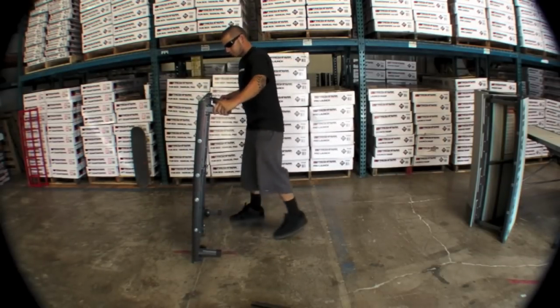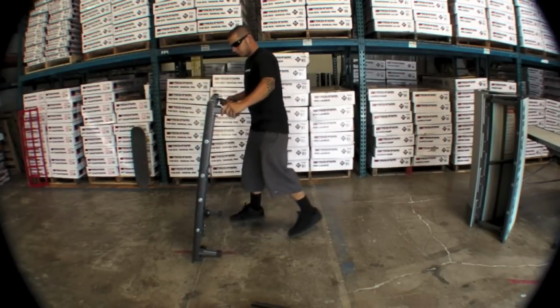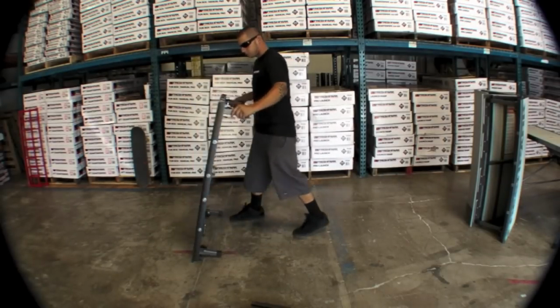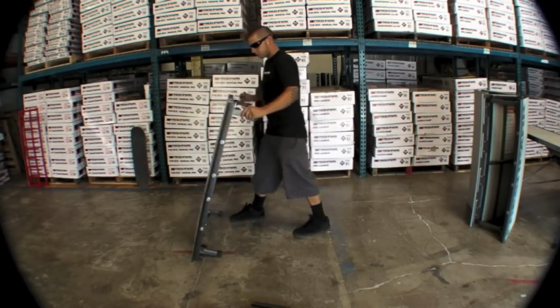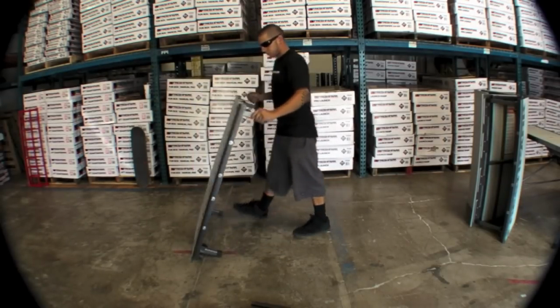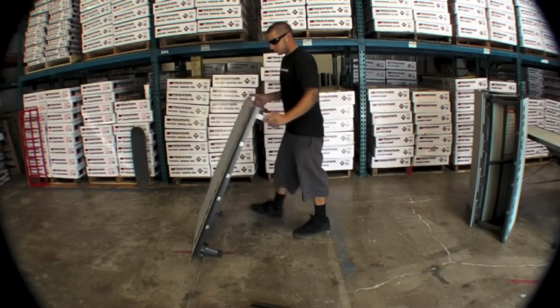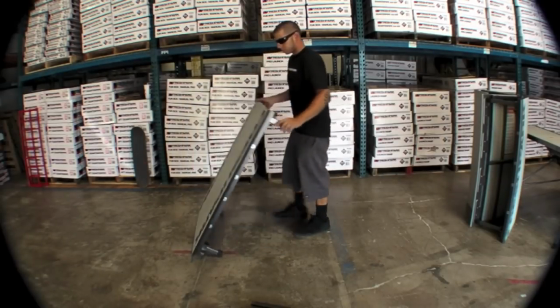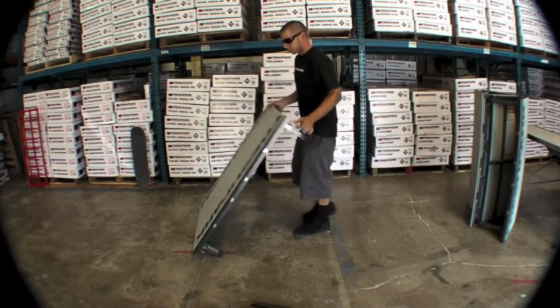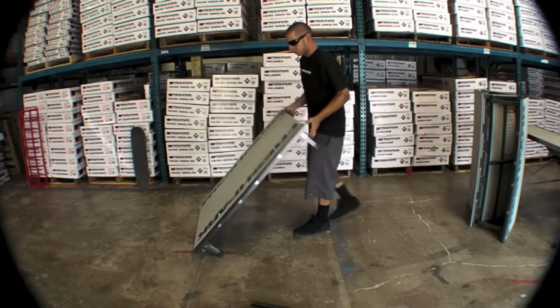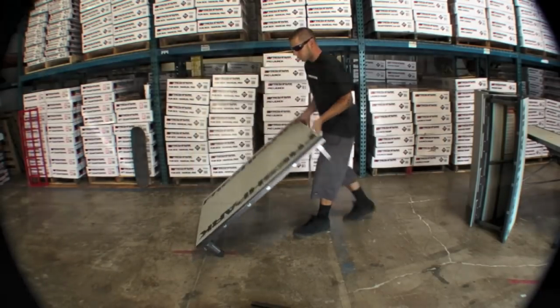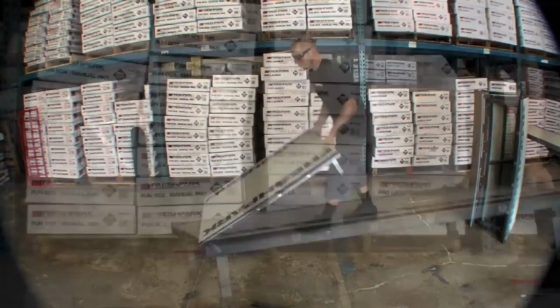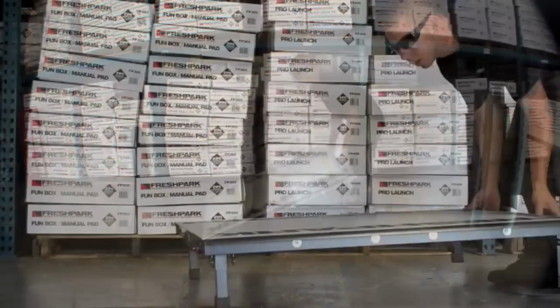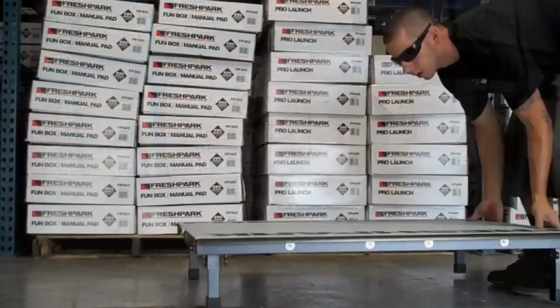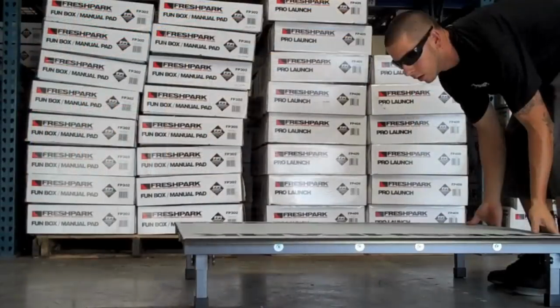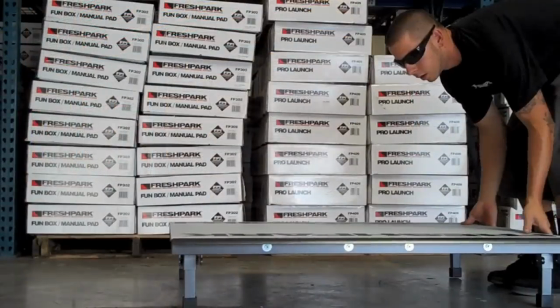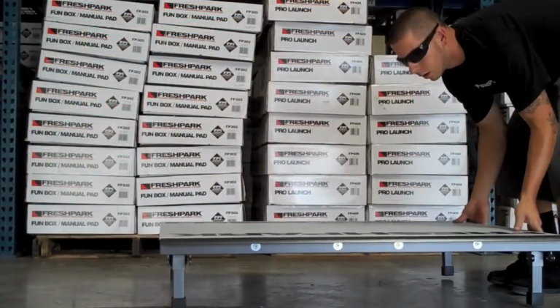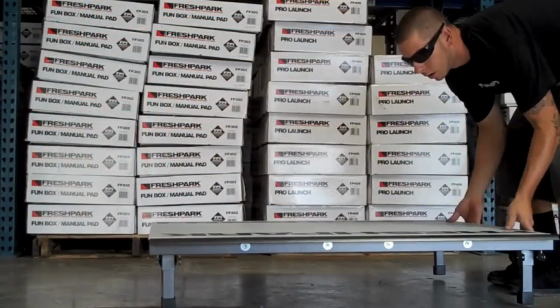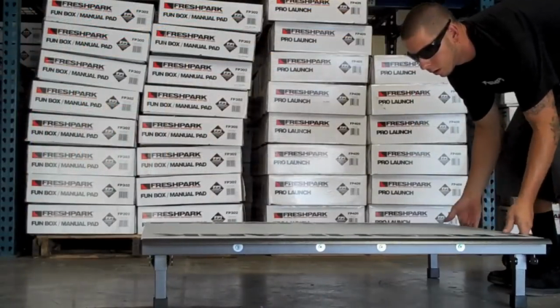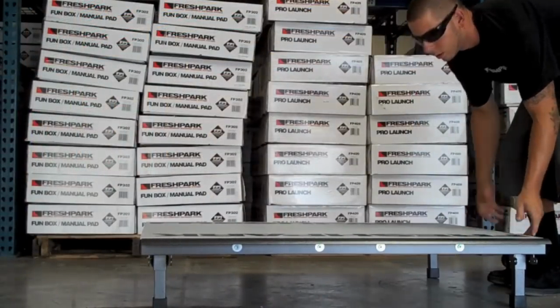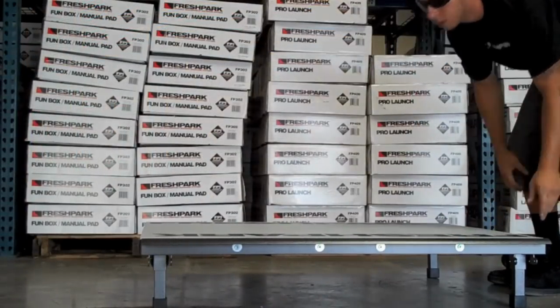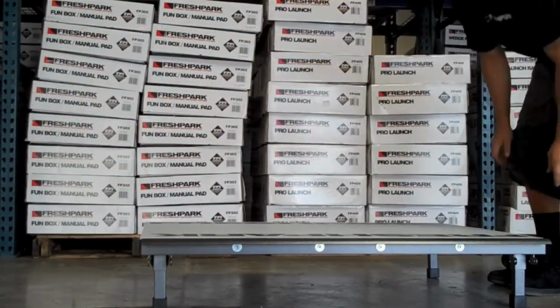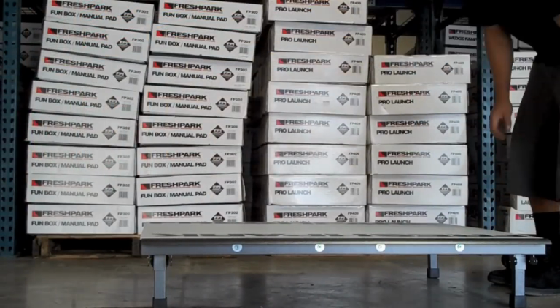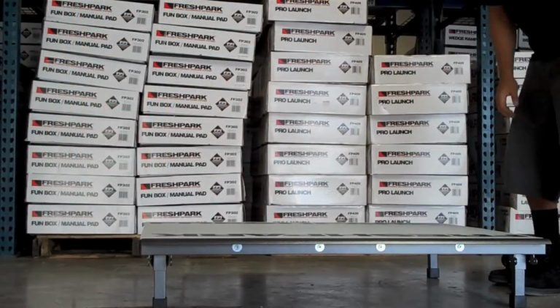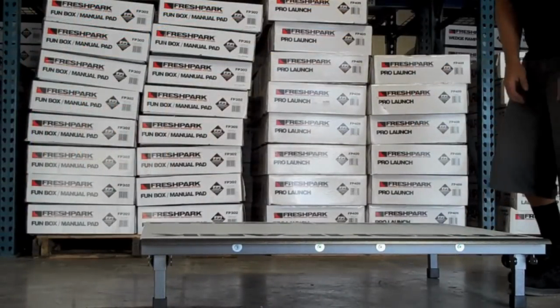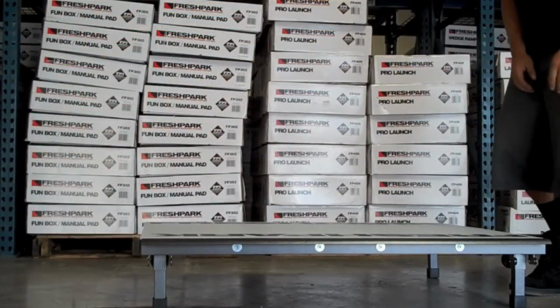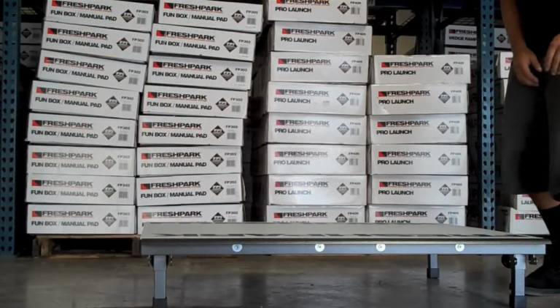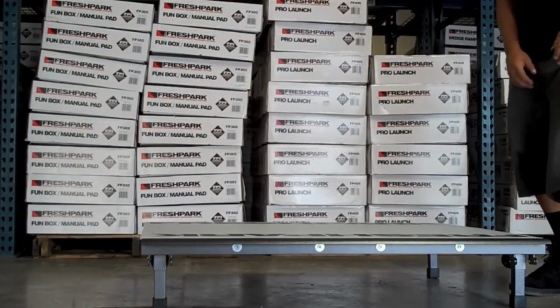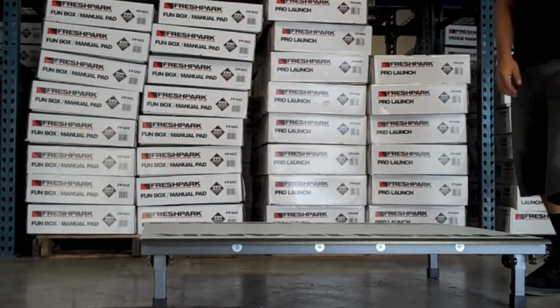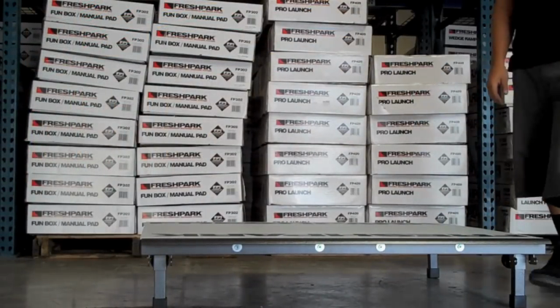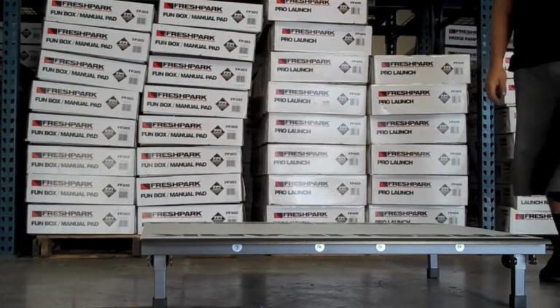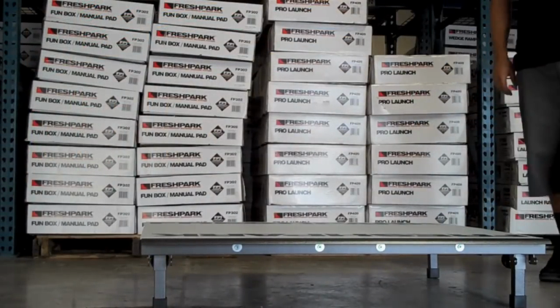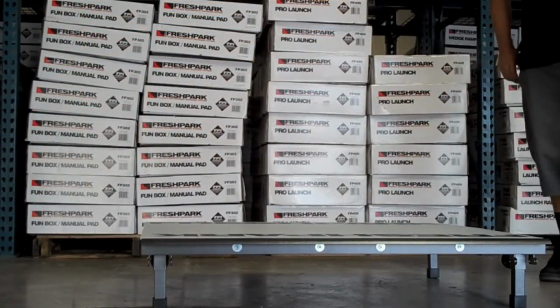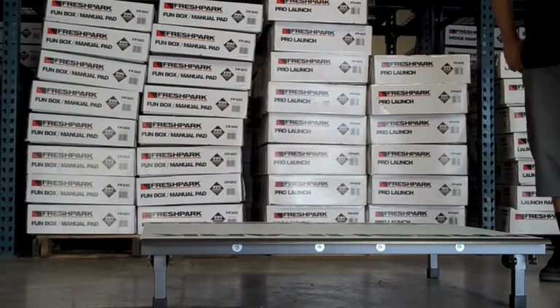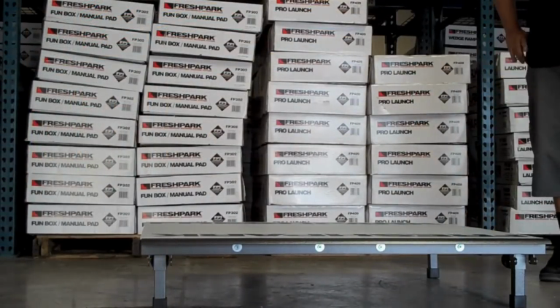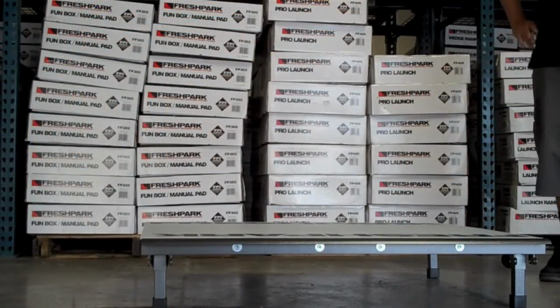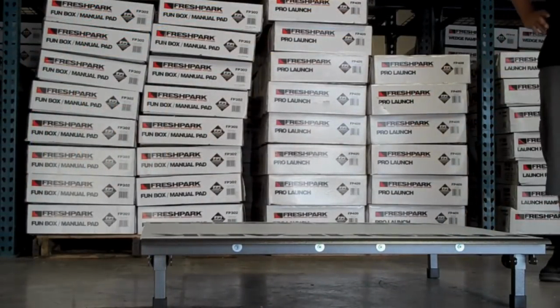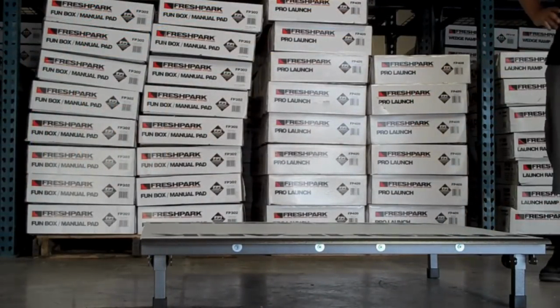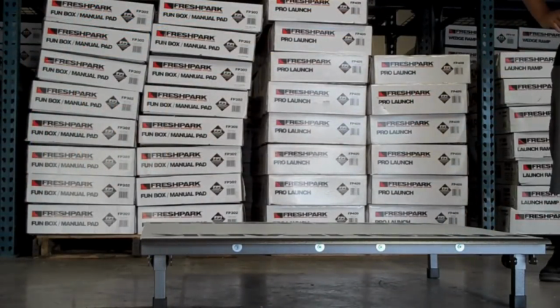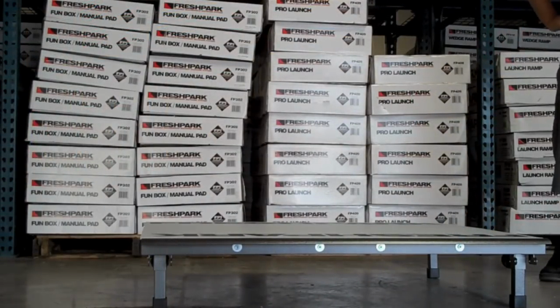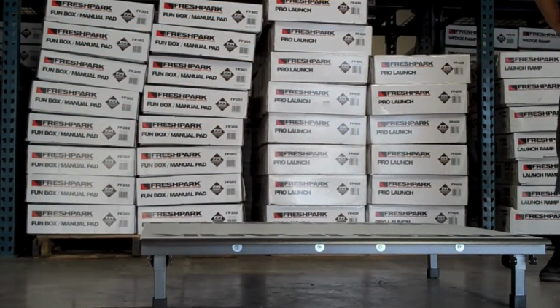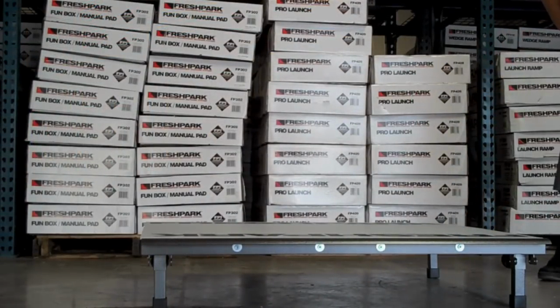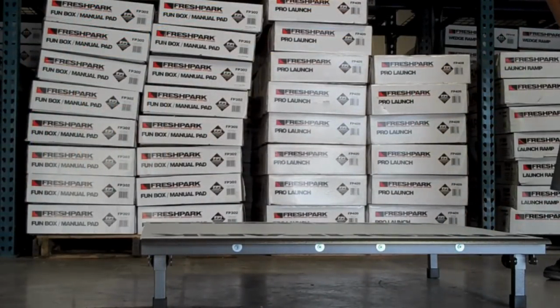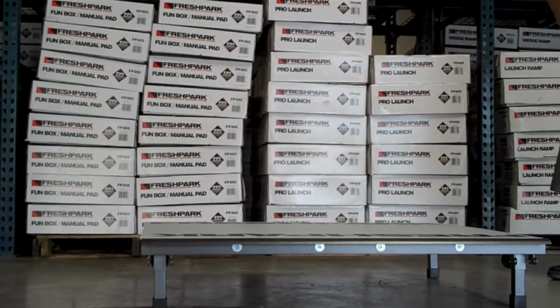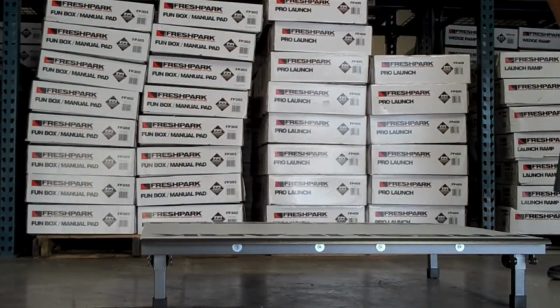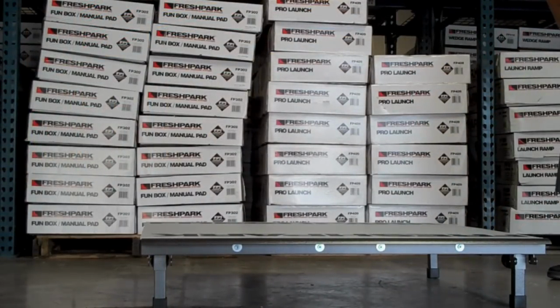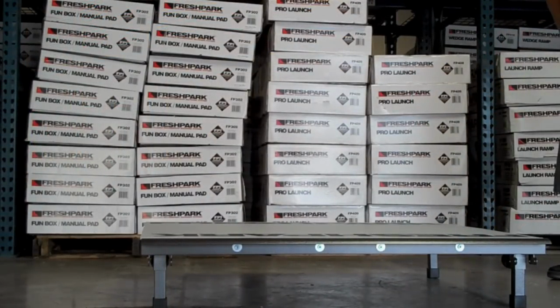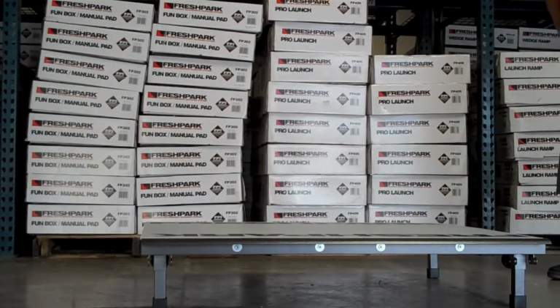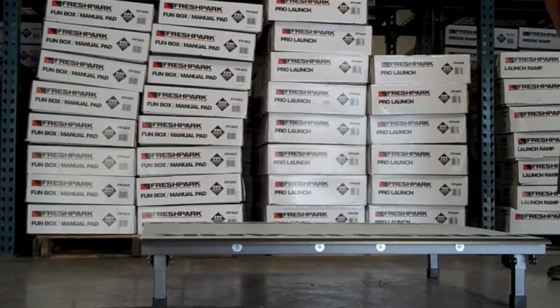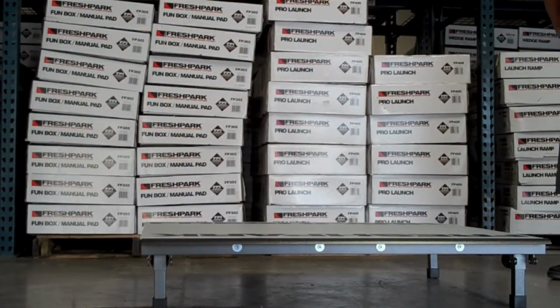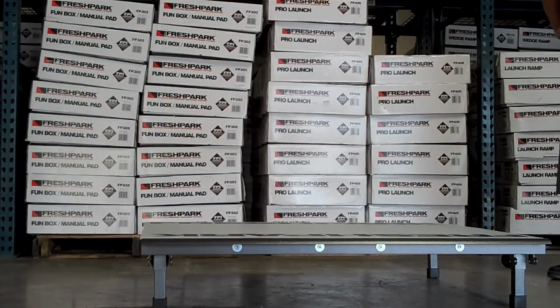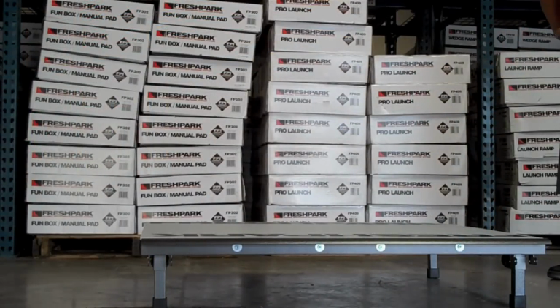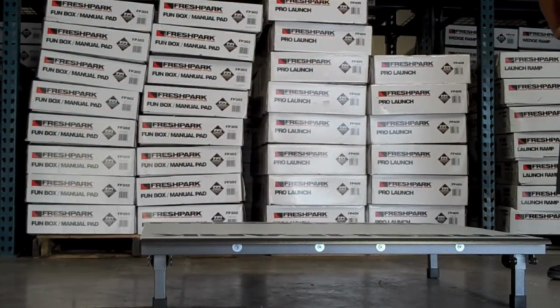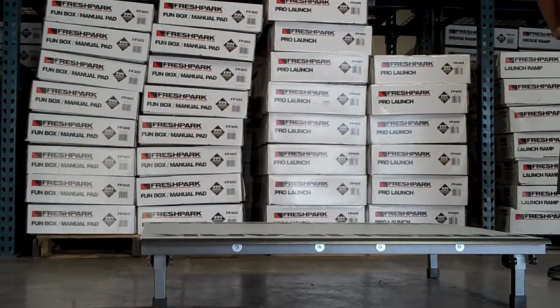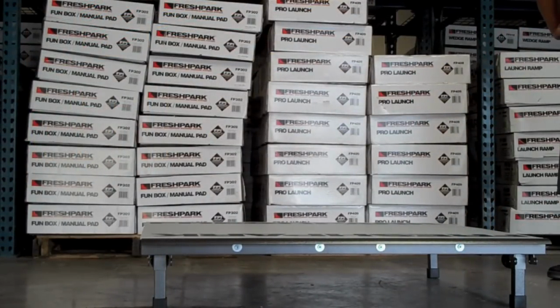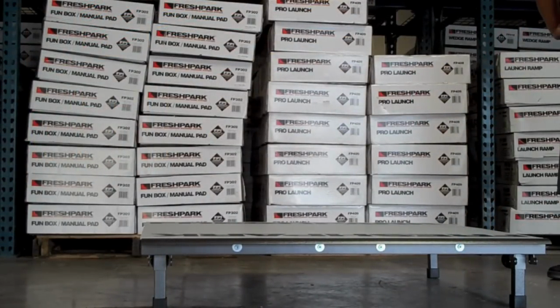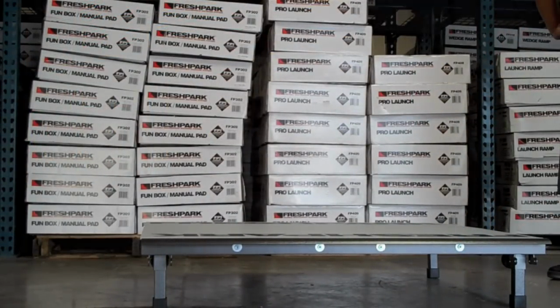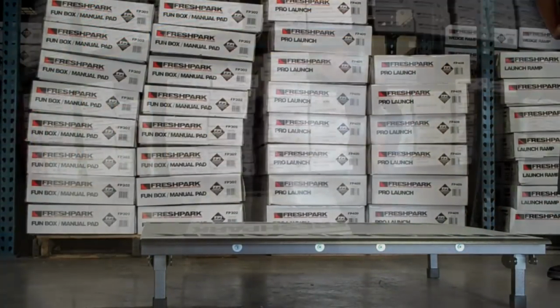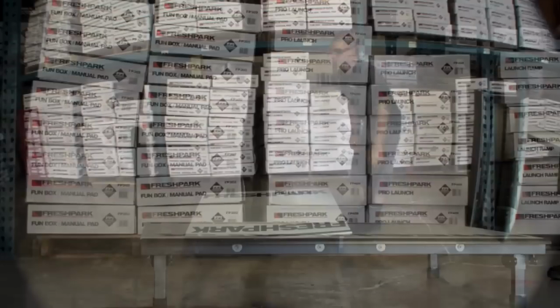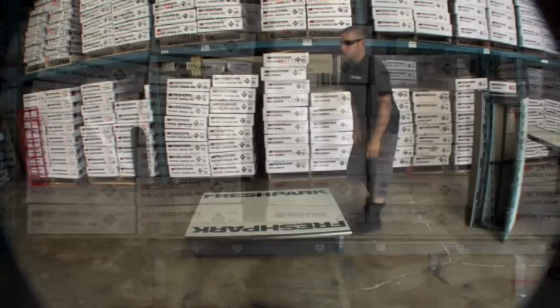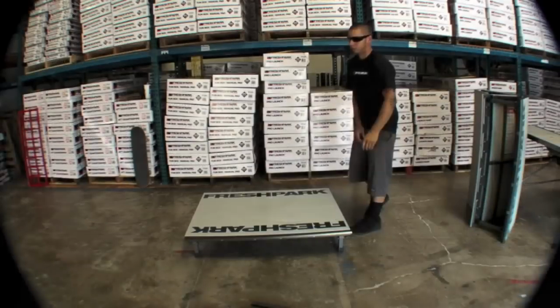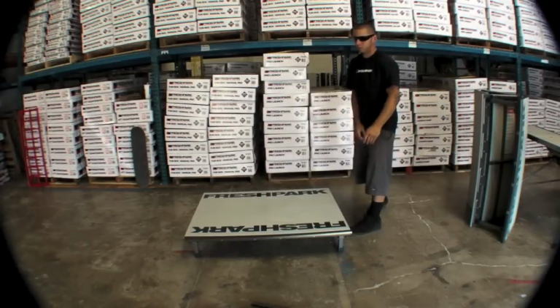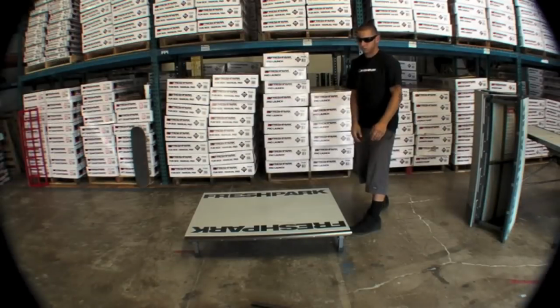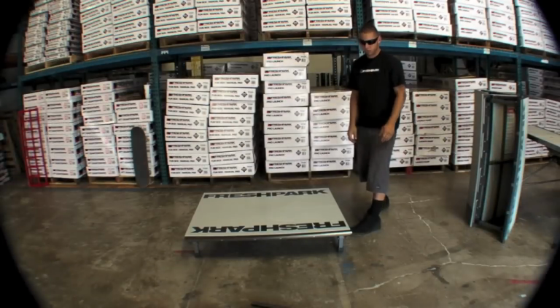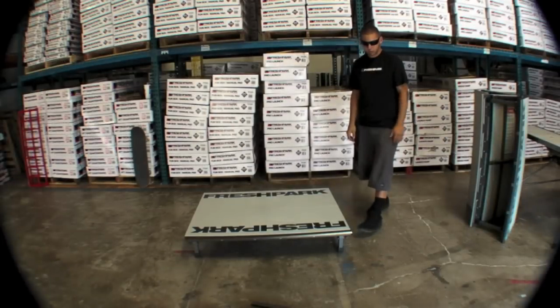Here we have the manual pad at its lower level. You can connect these as well side to side.